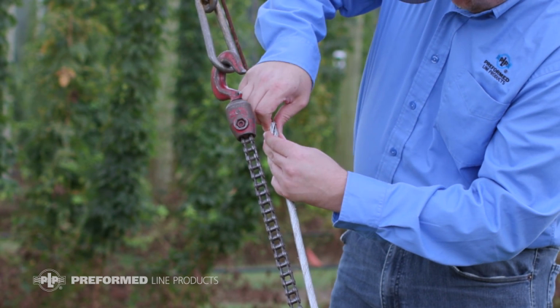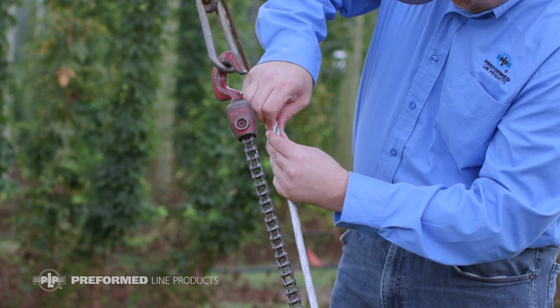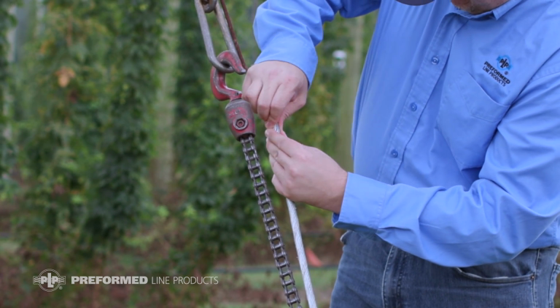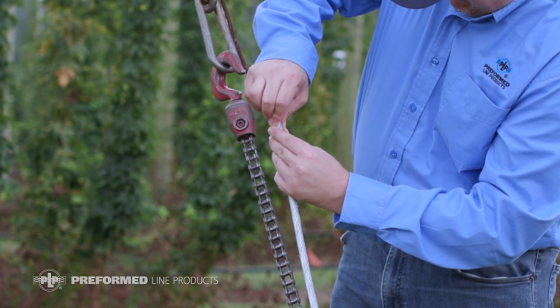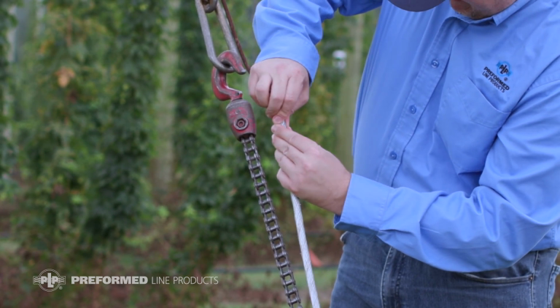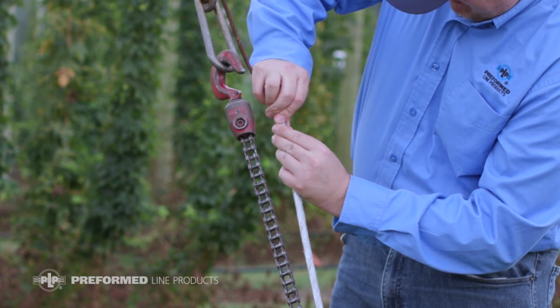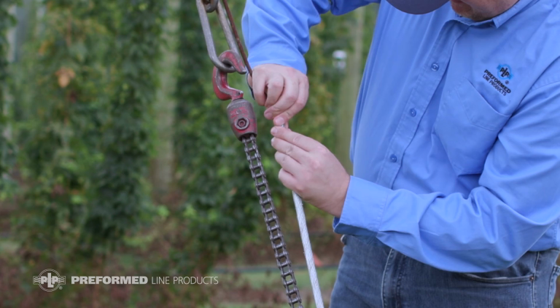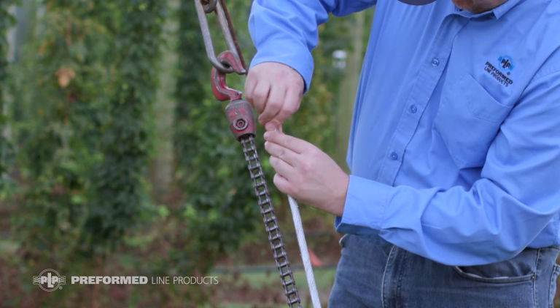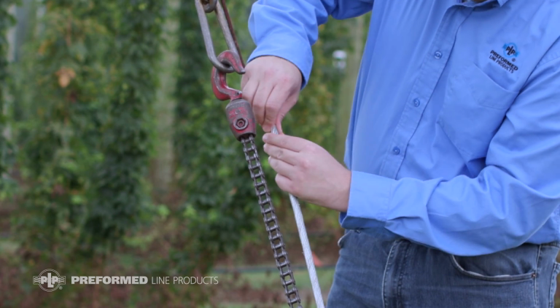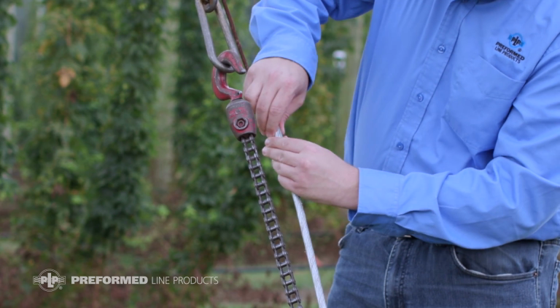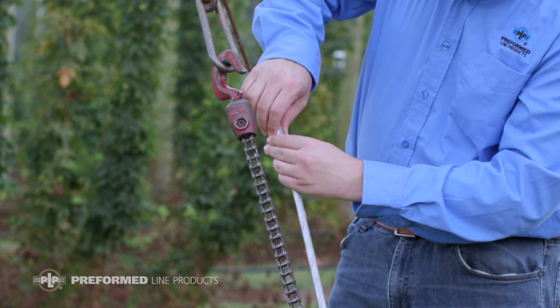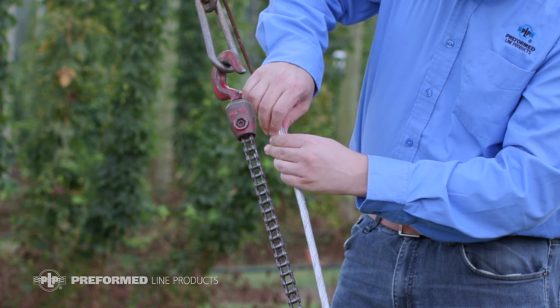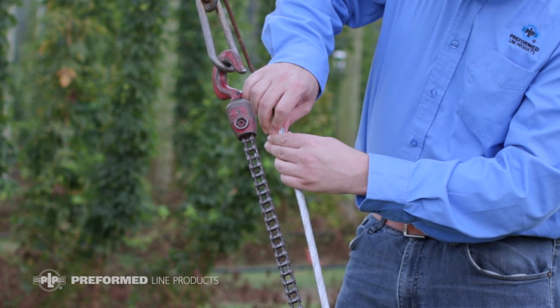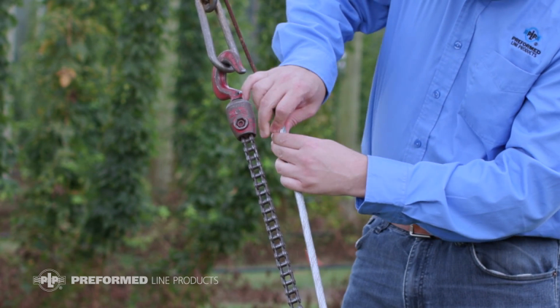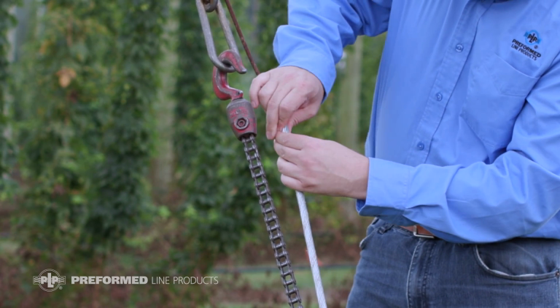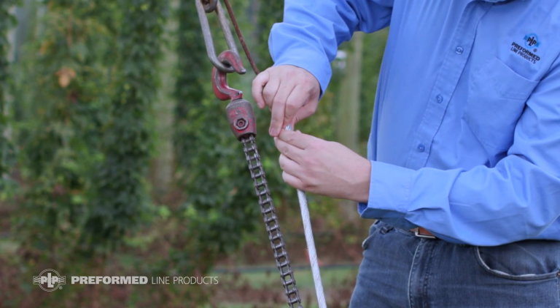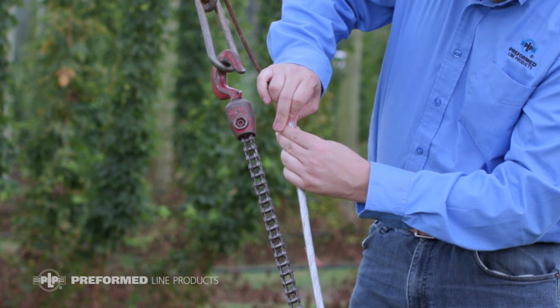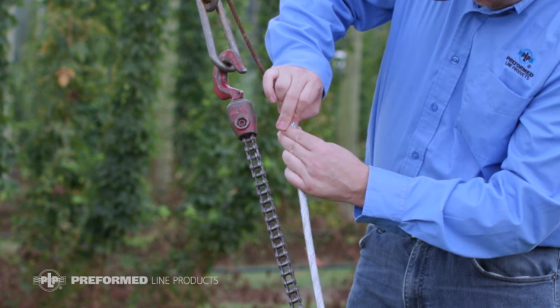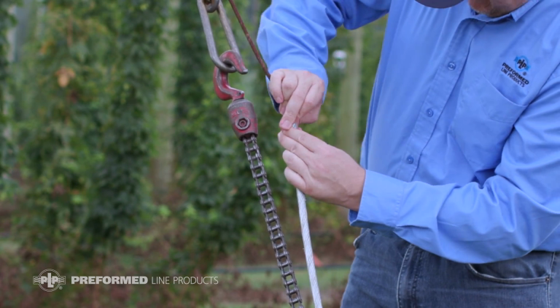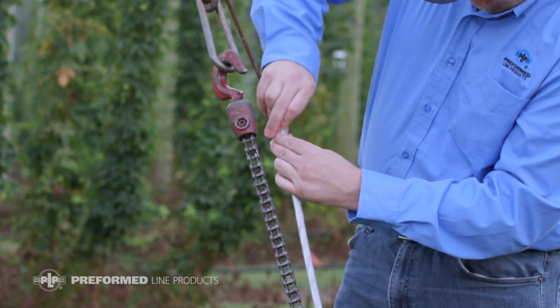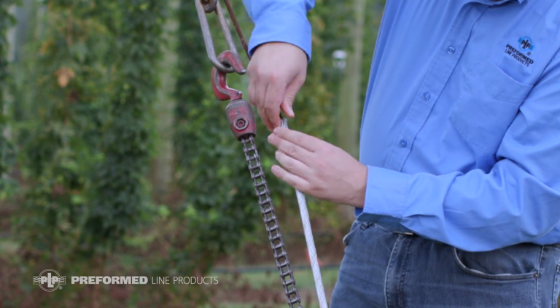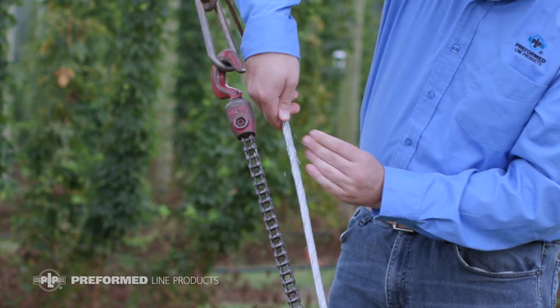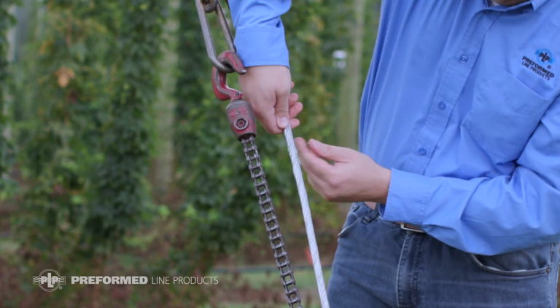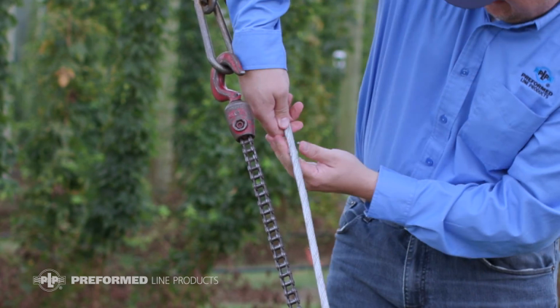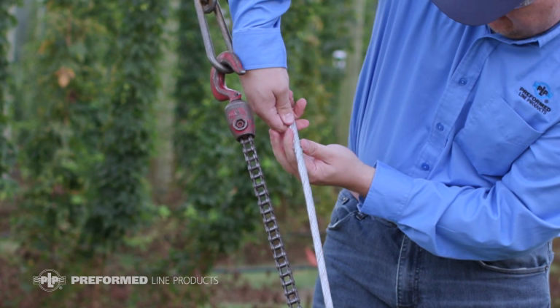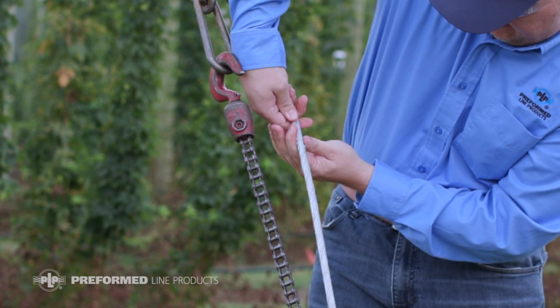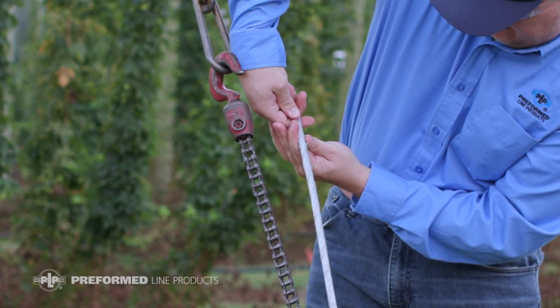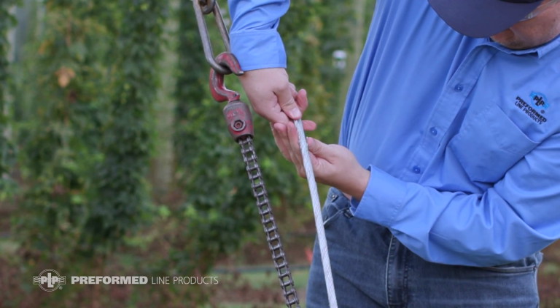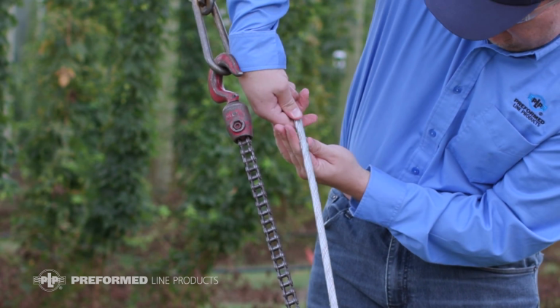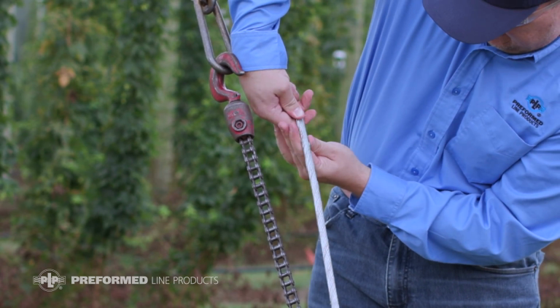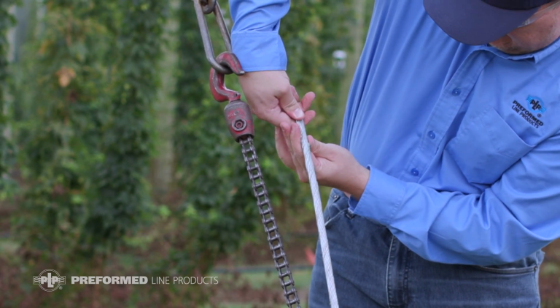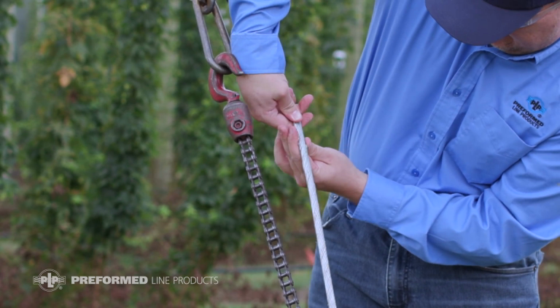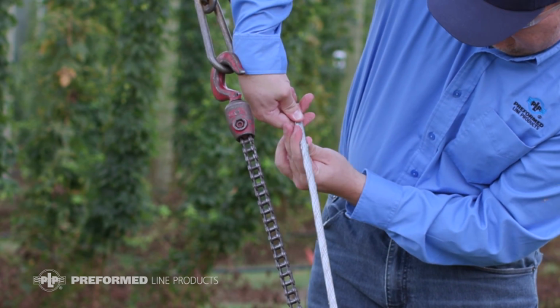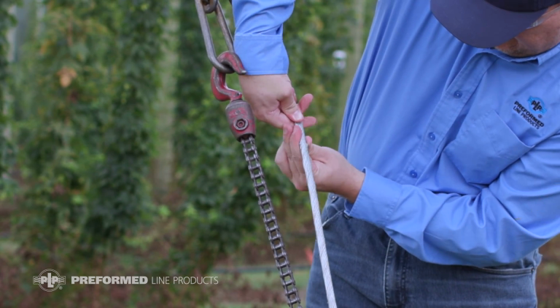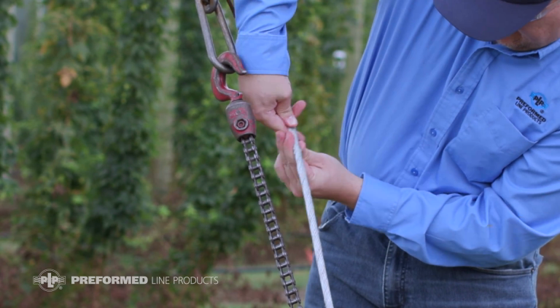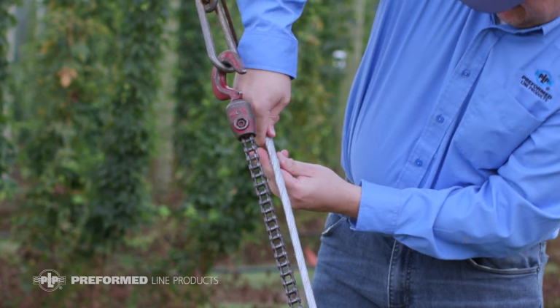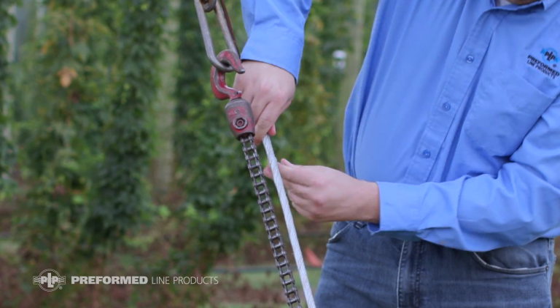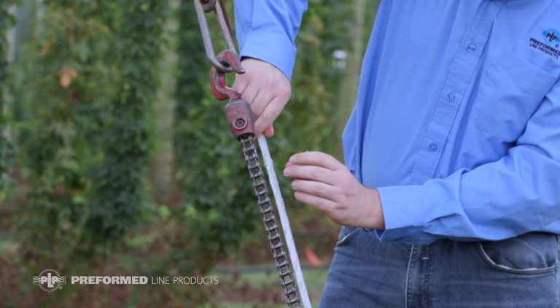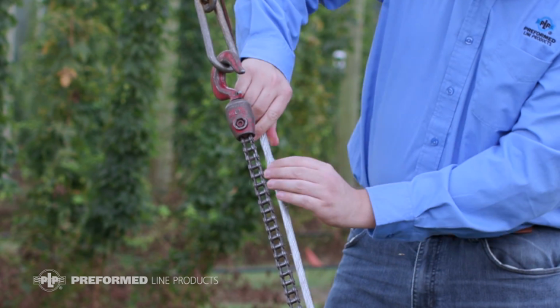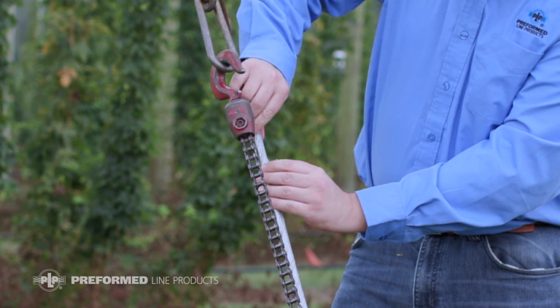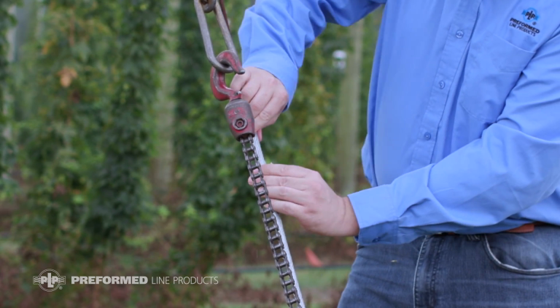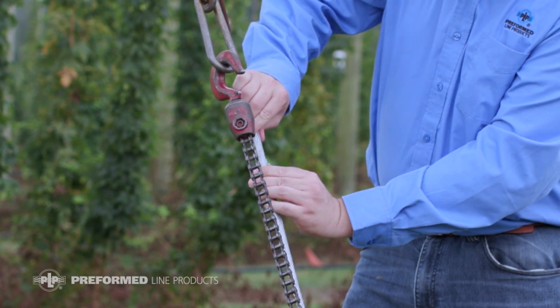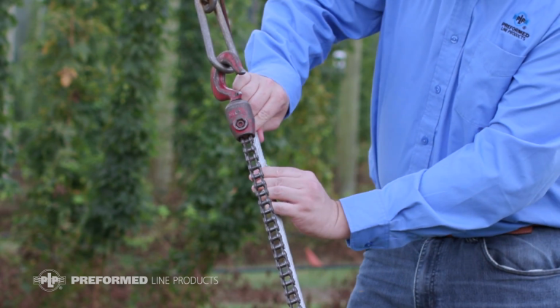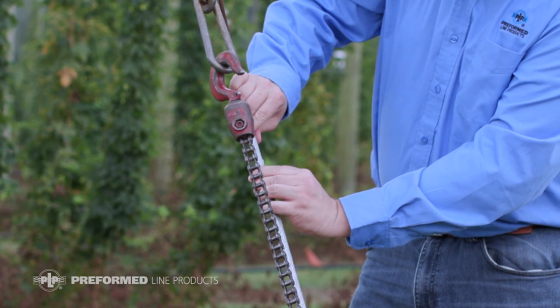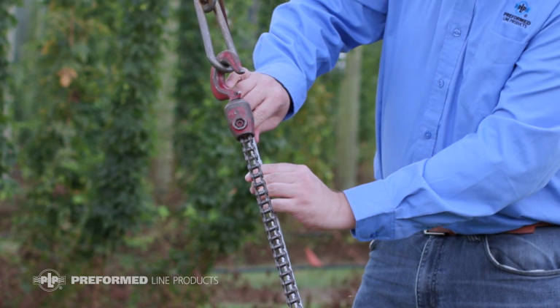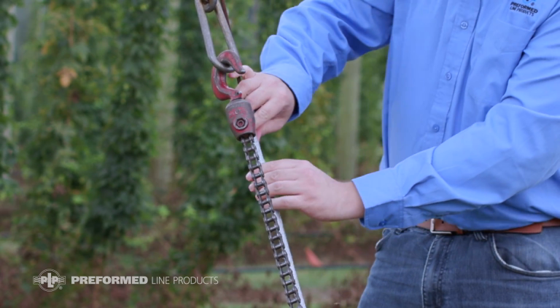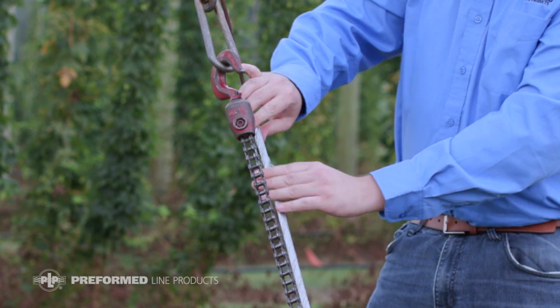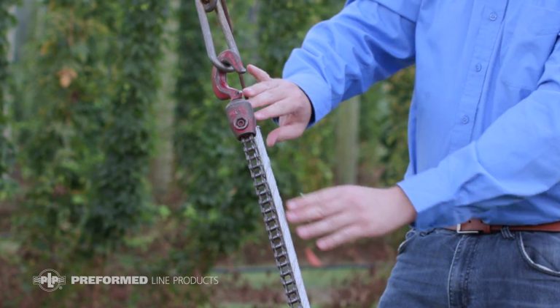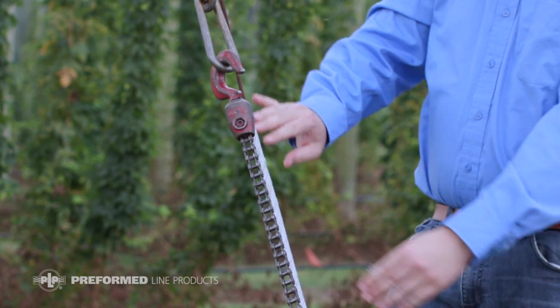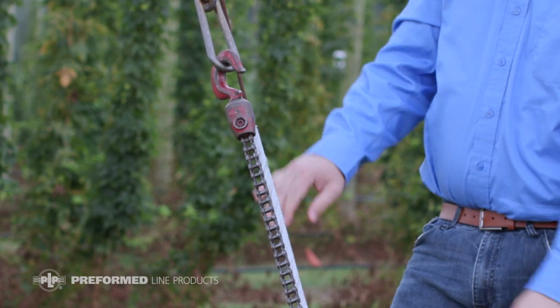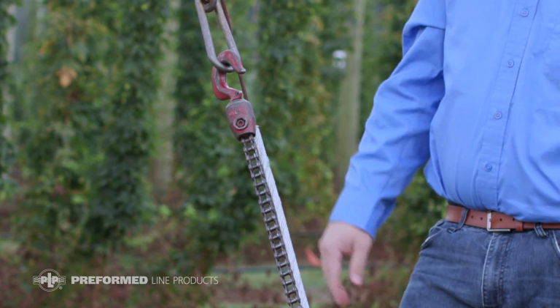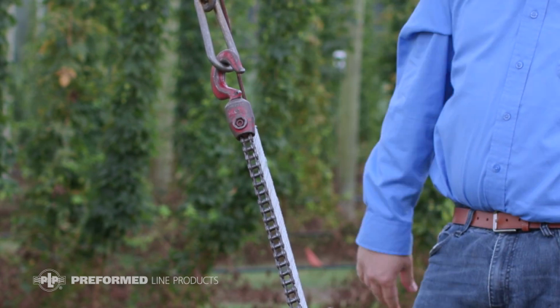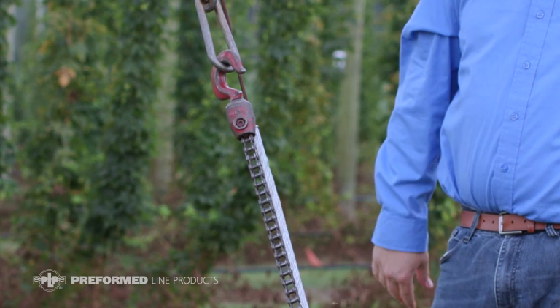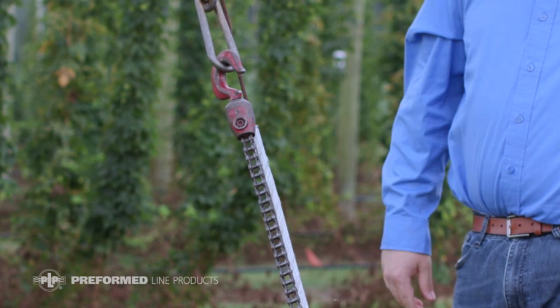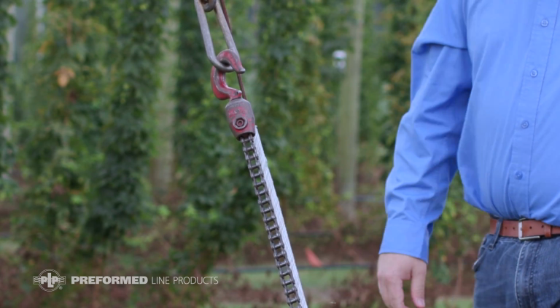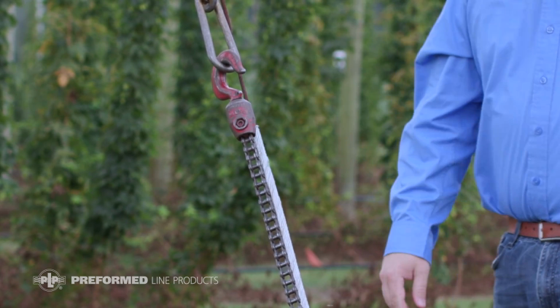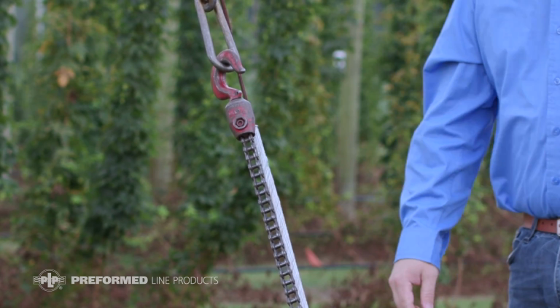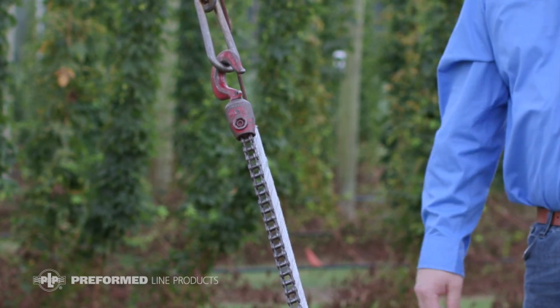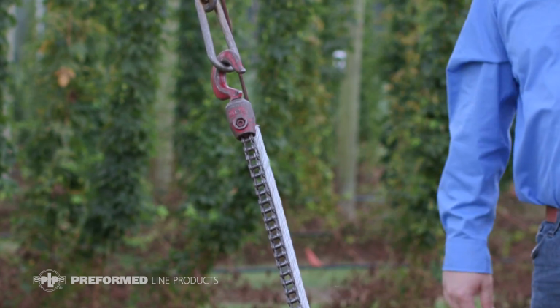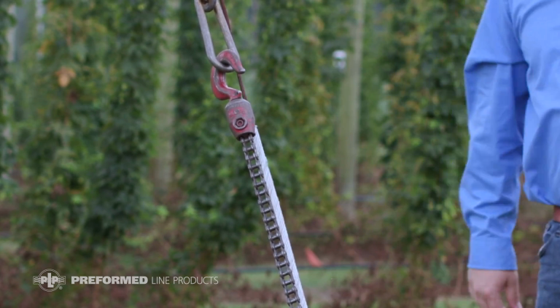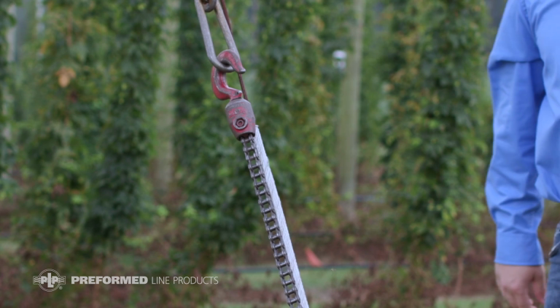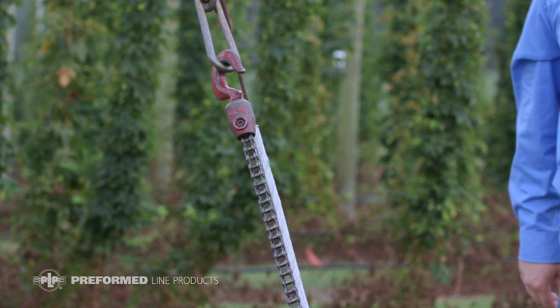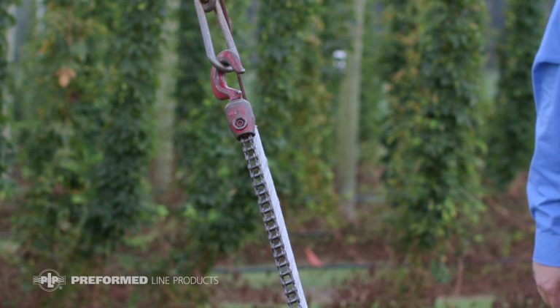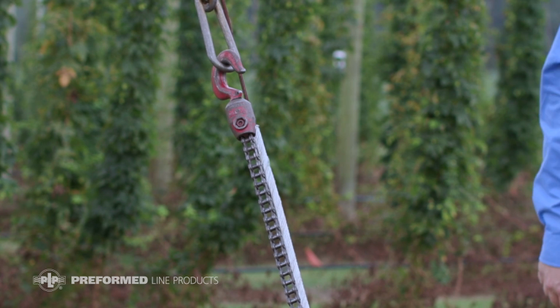Remove the come-along and allow the dead end to support the wire rope. Make sure to trim or bond any tails.